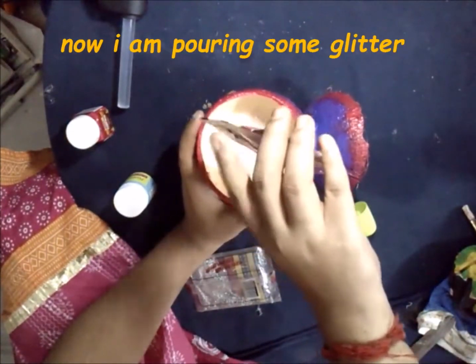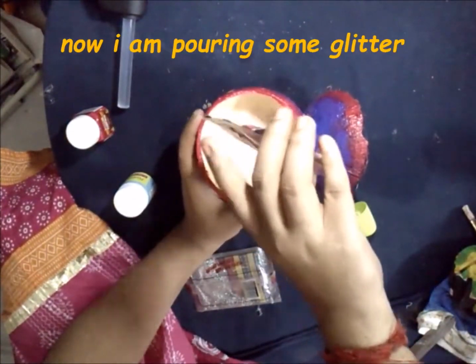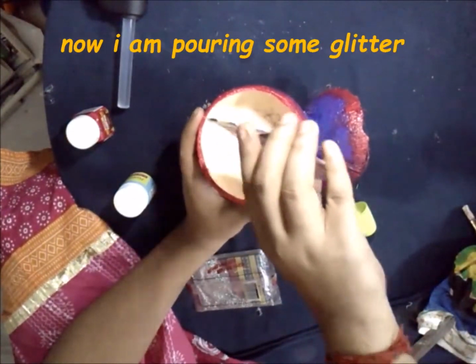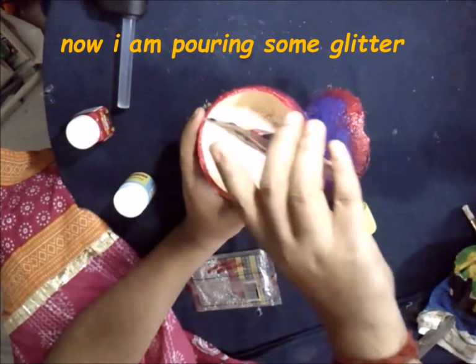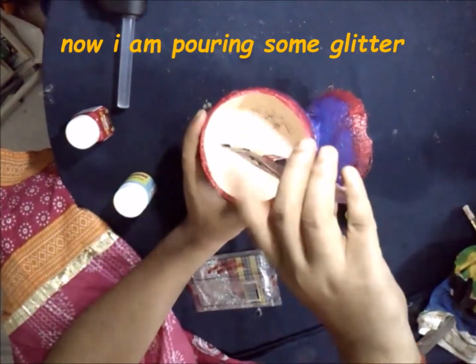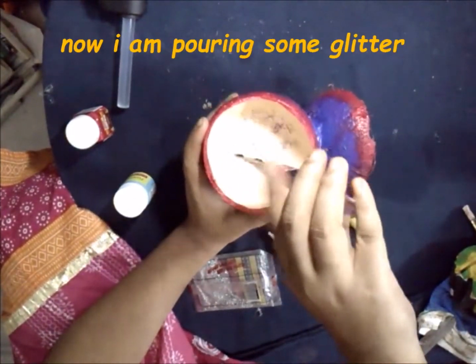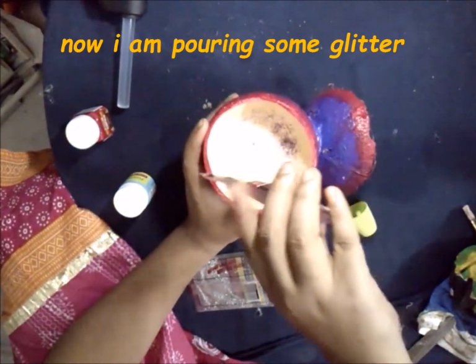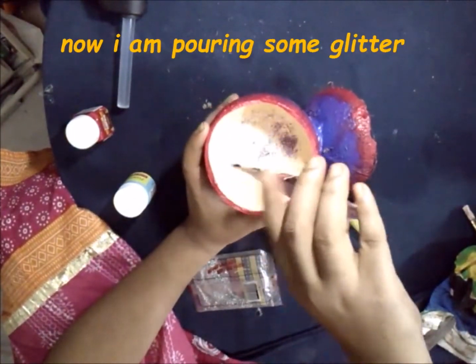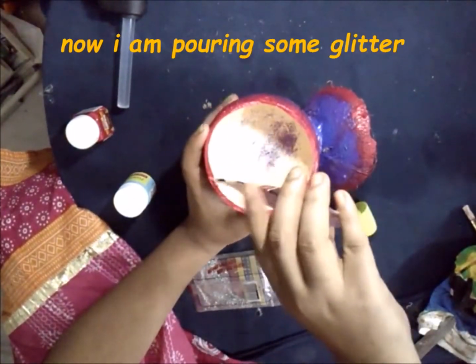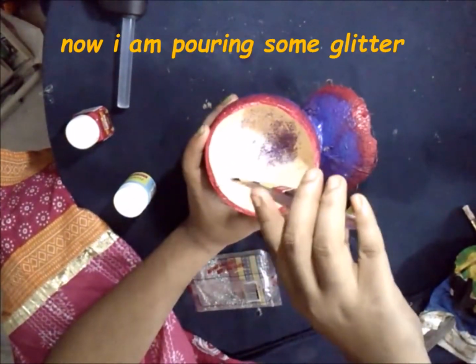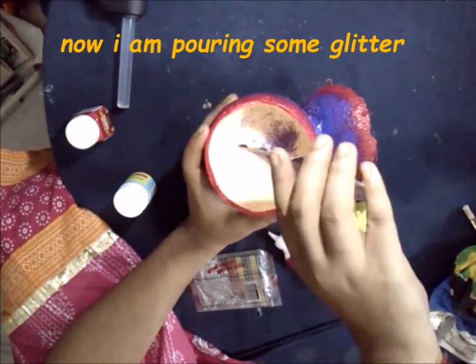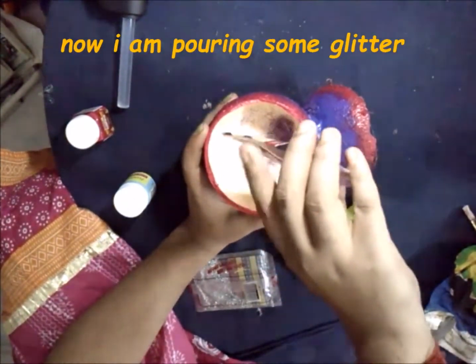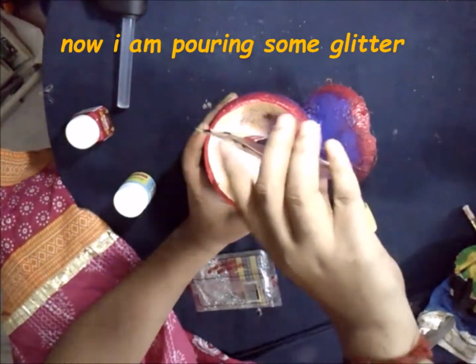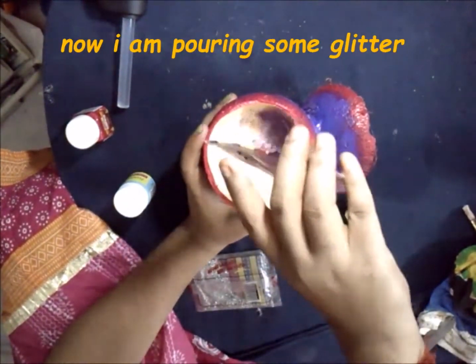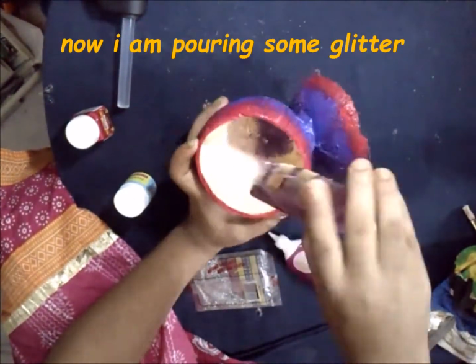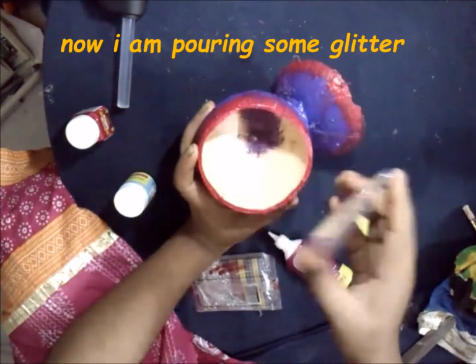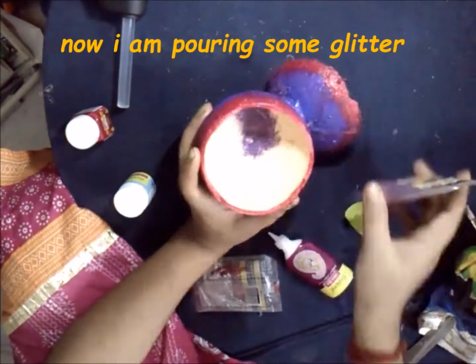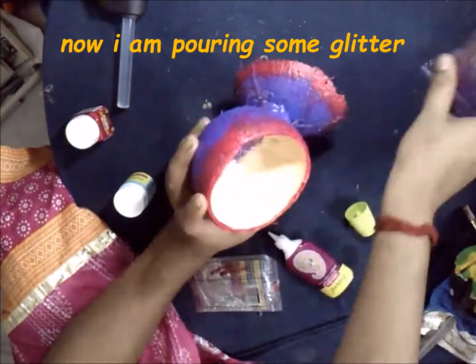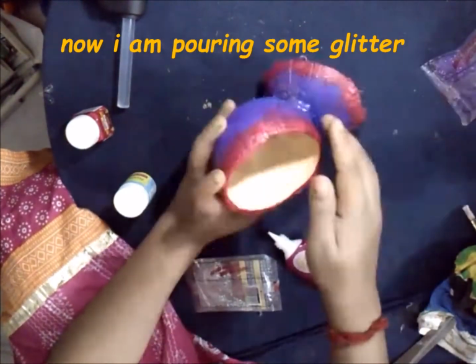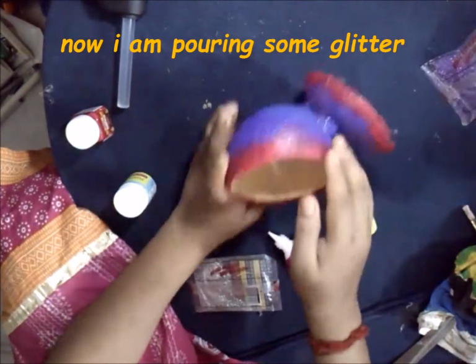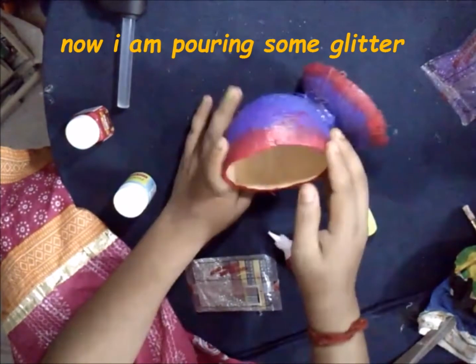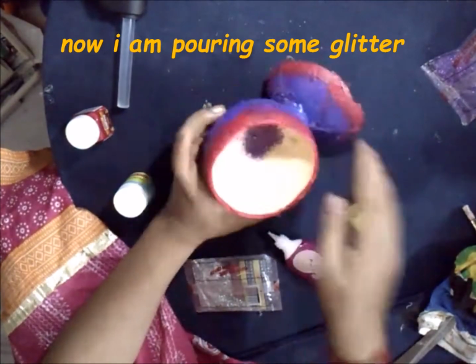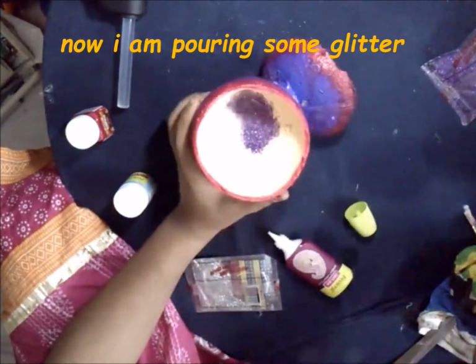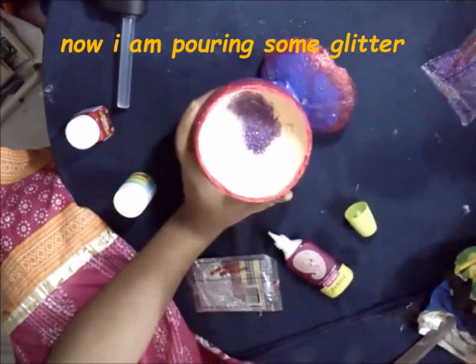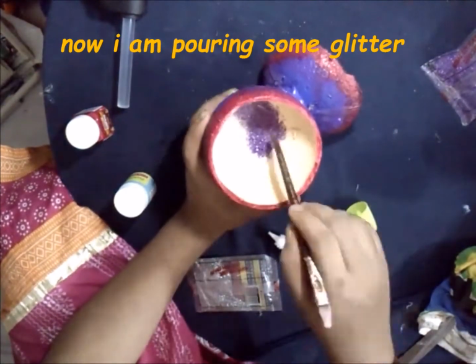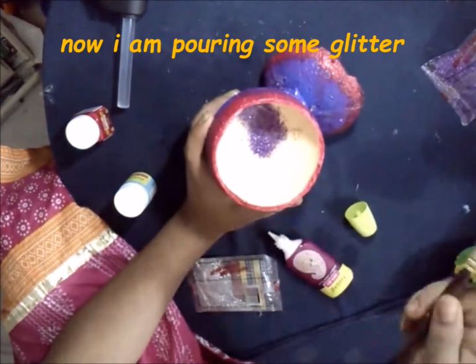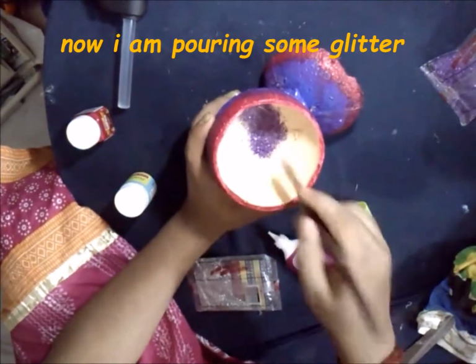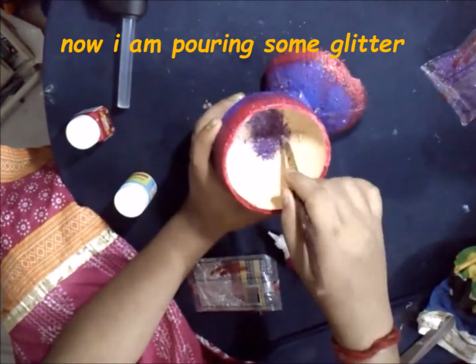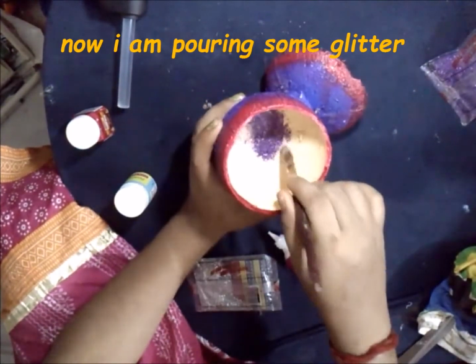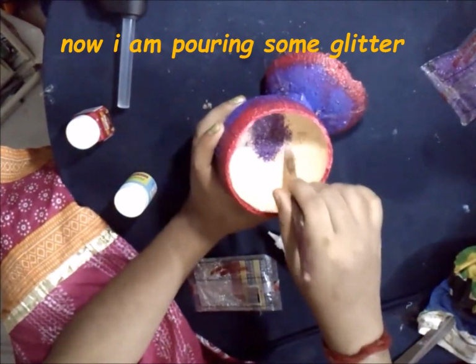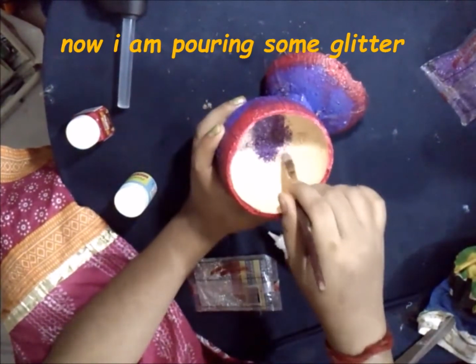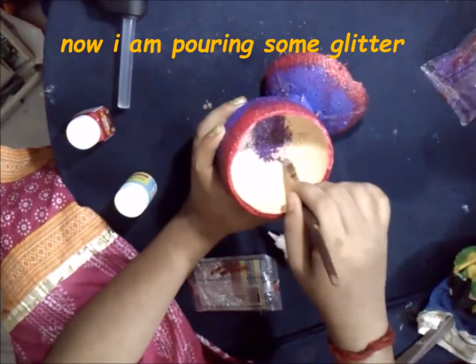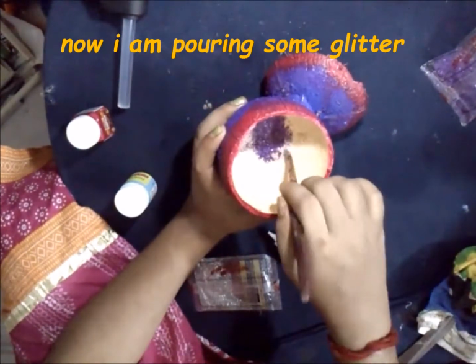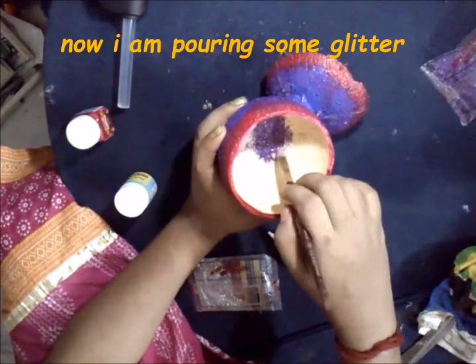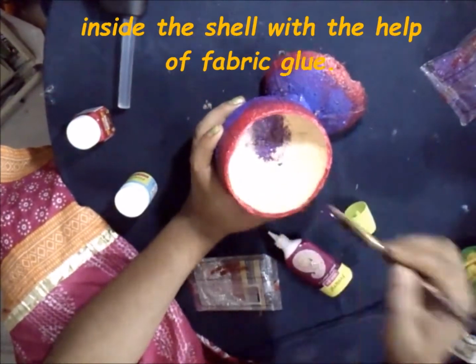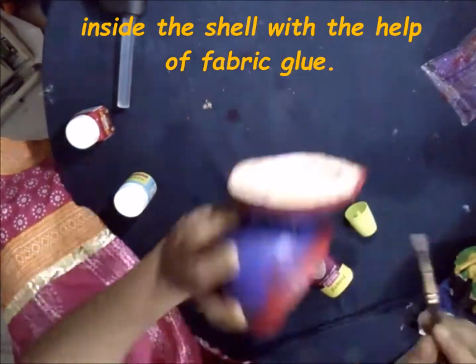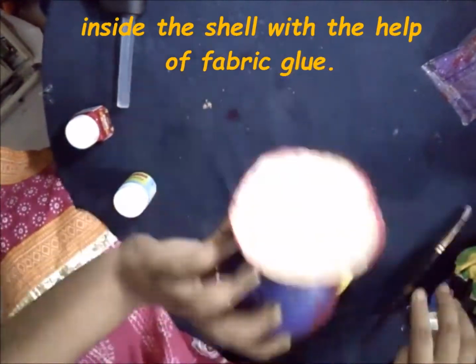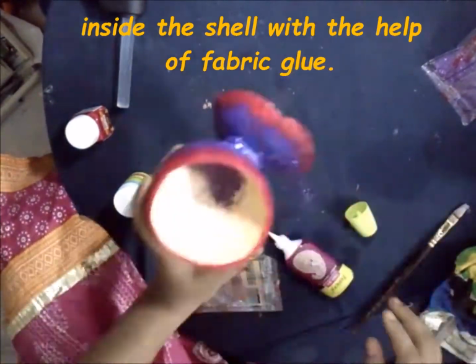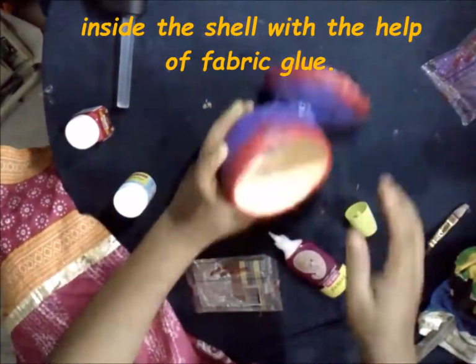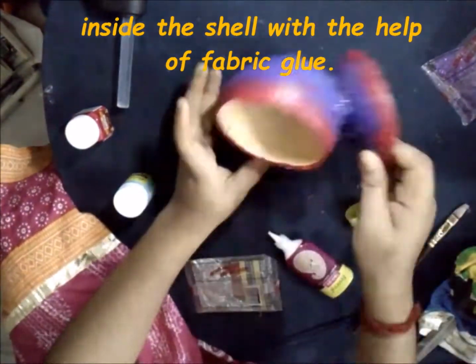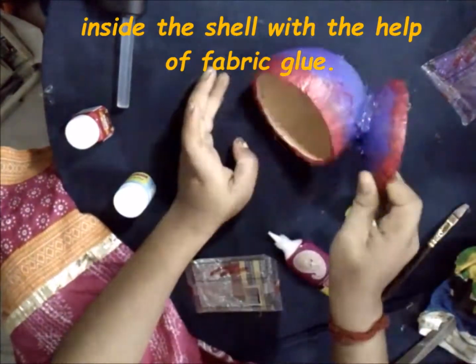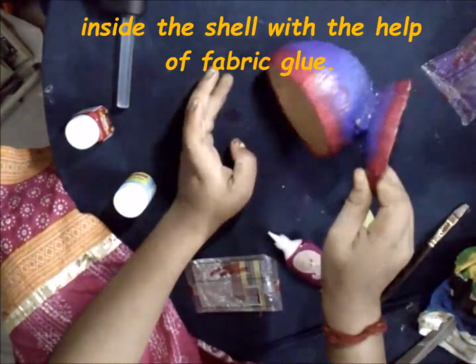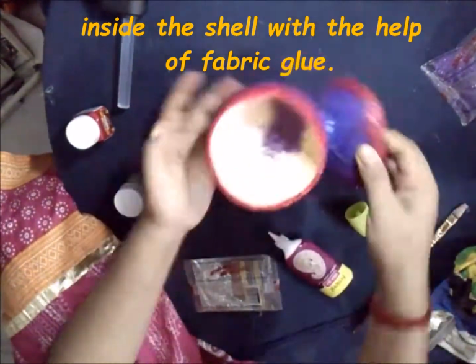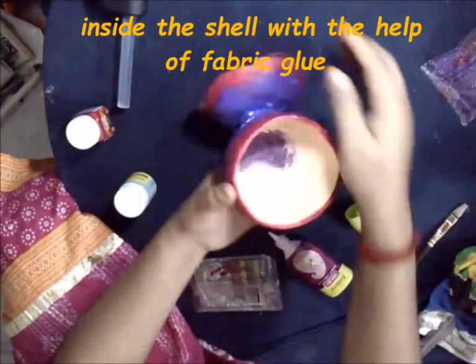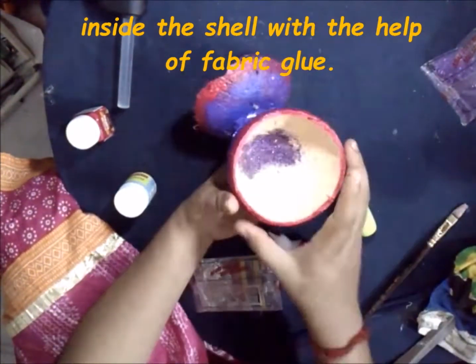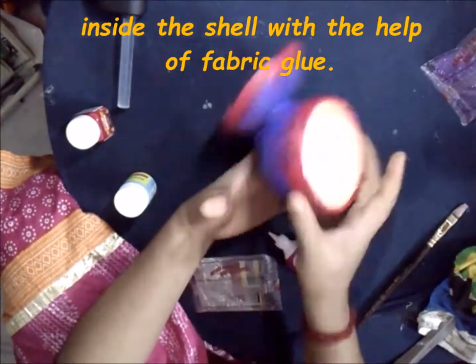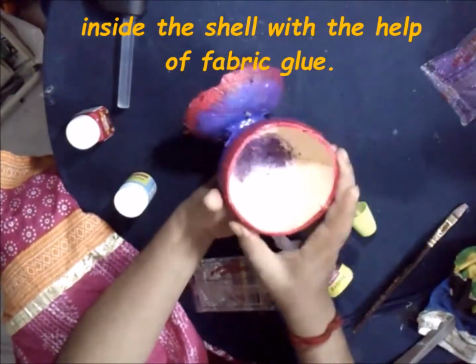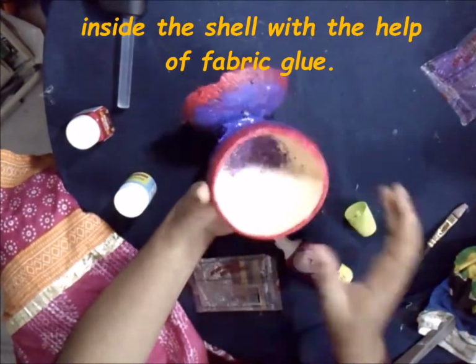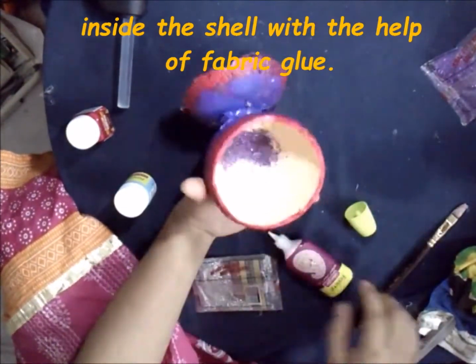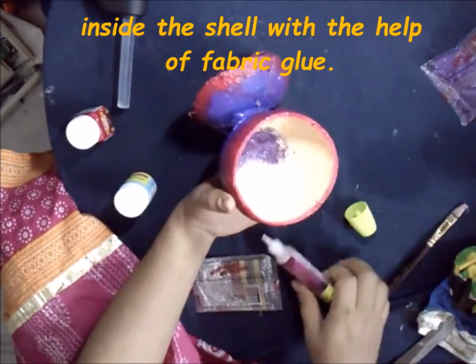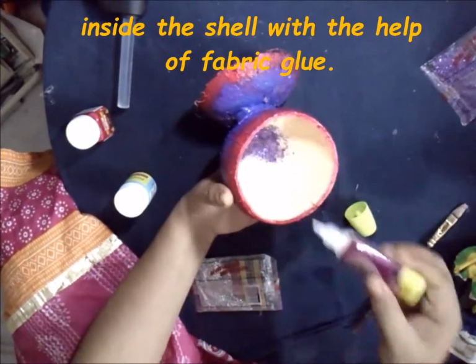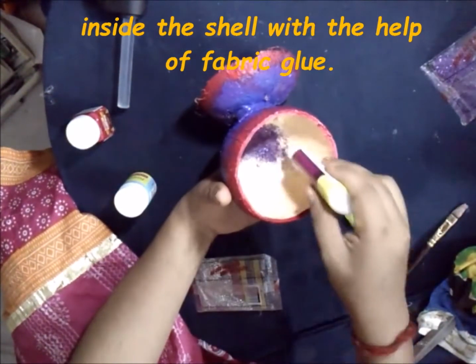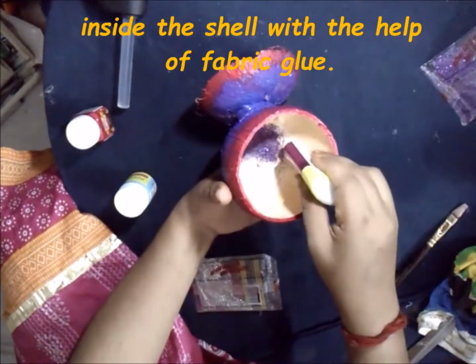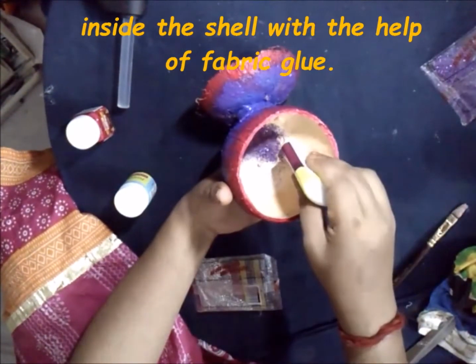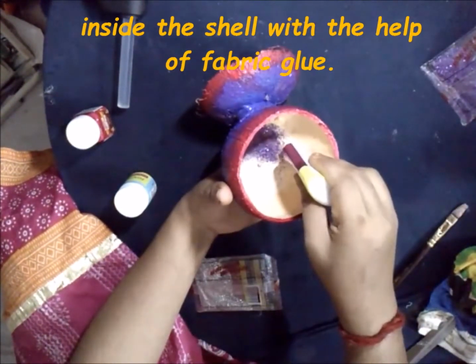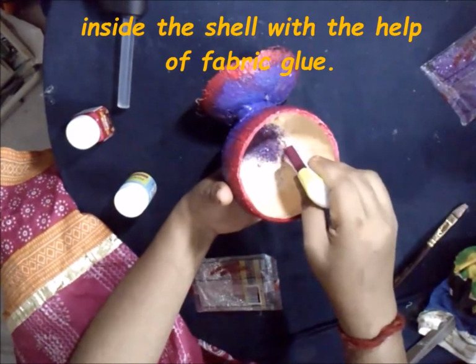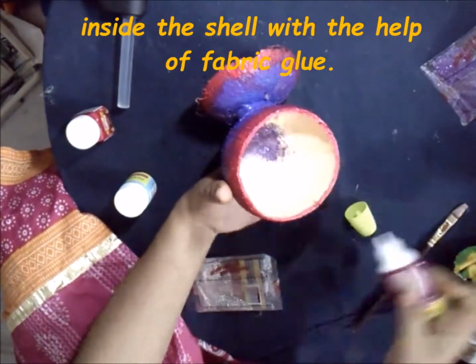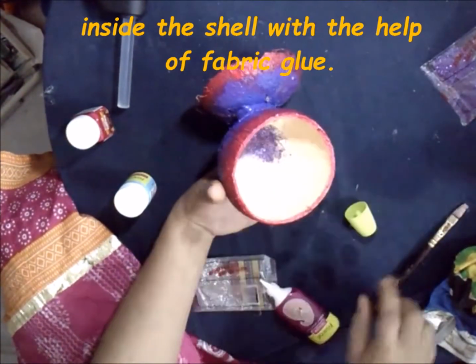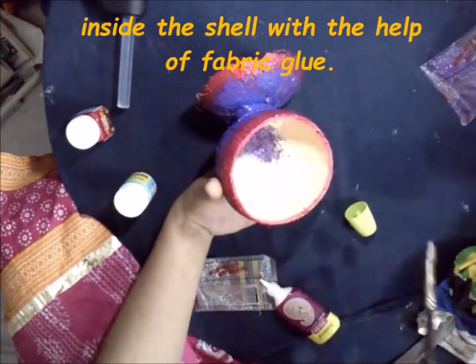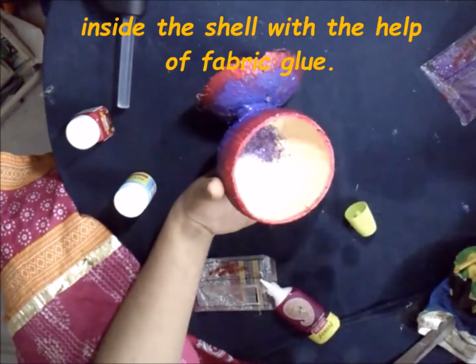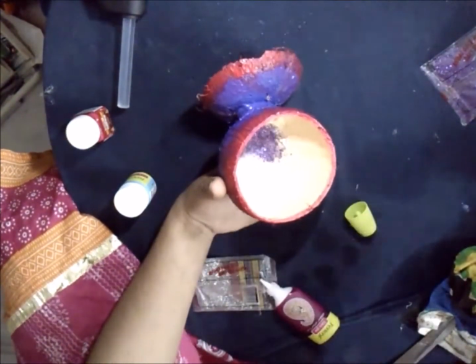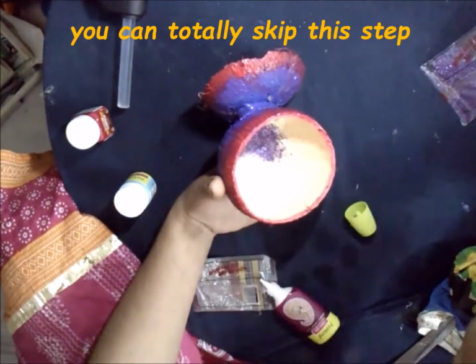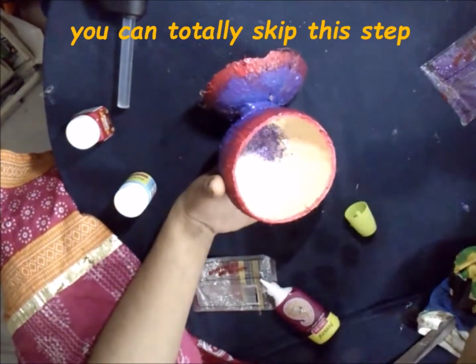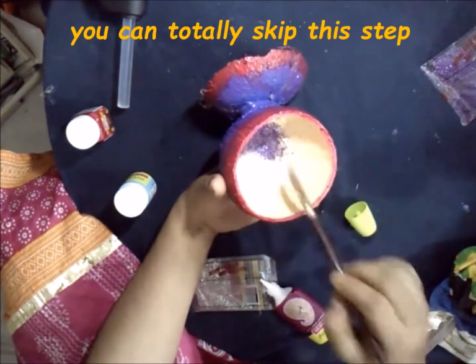Here I am pouring some glitter inside the shell with the help of fabric glue. You can totally skip this step.